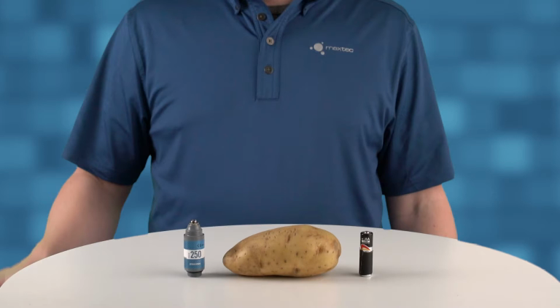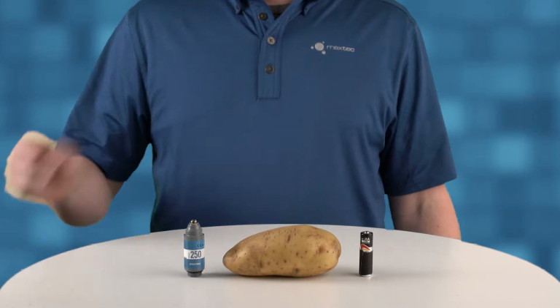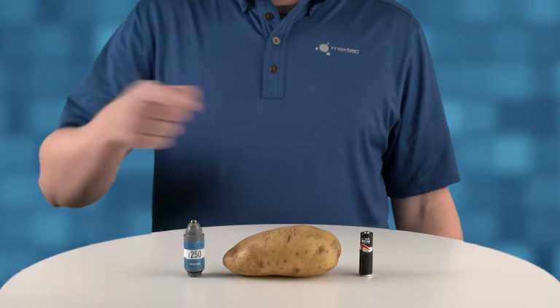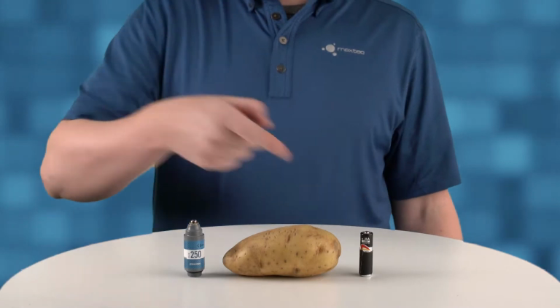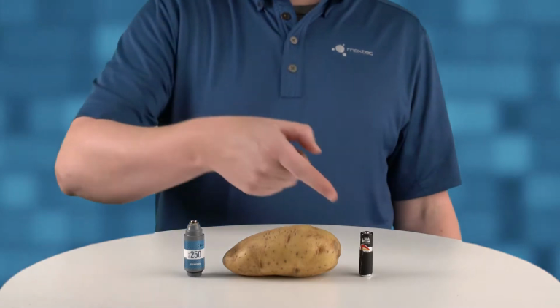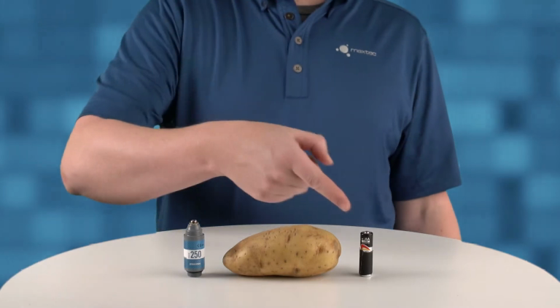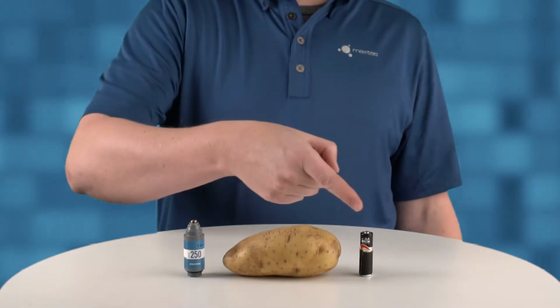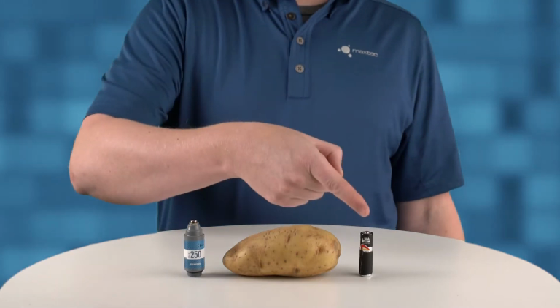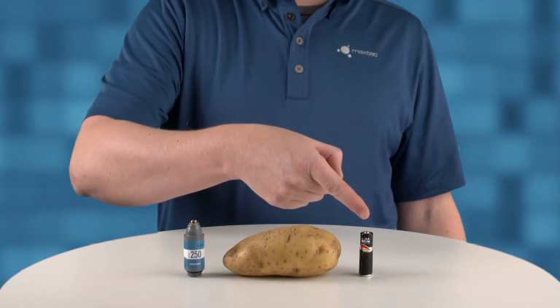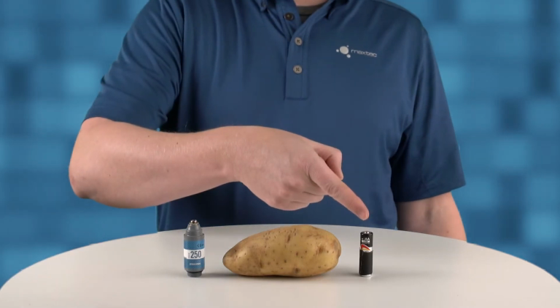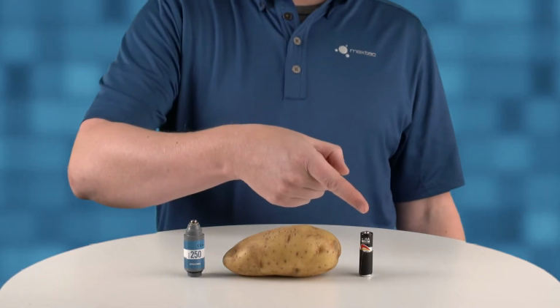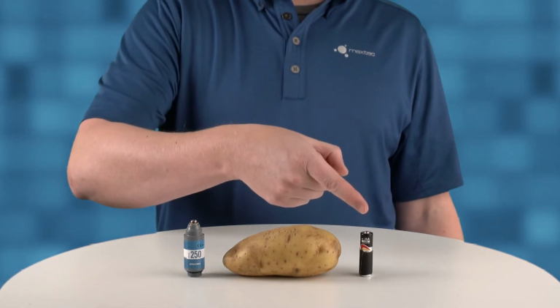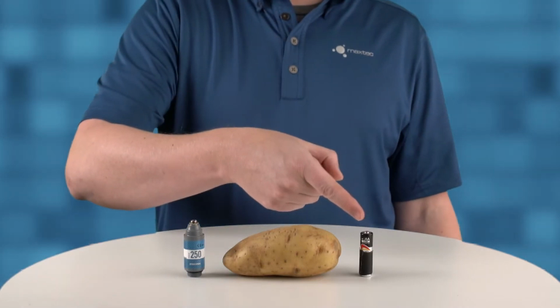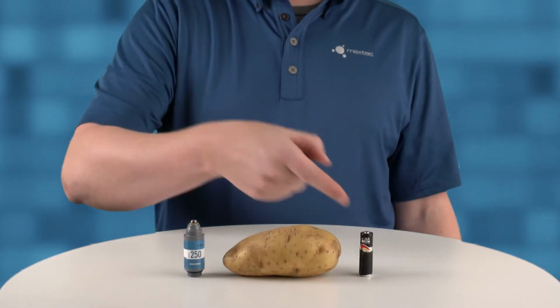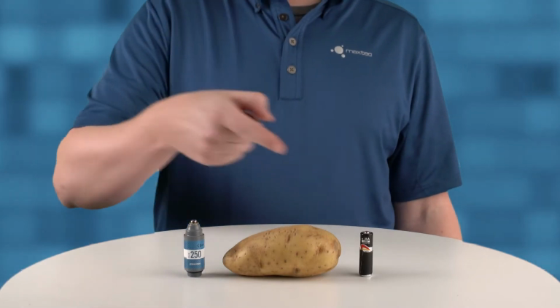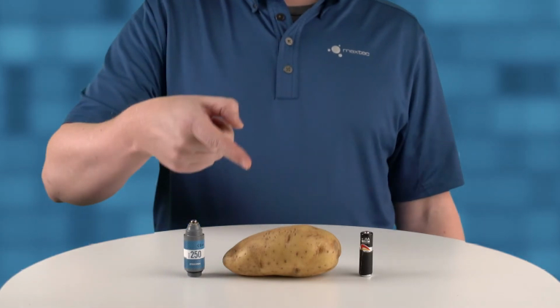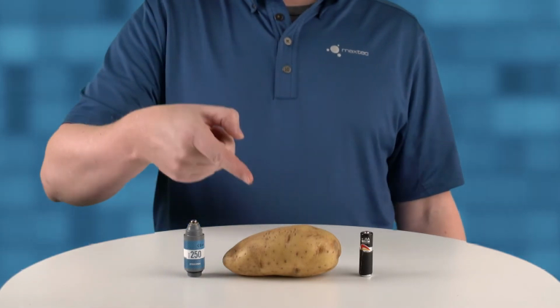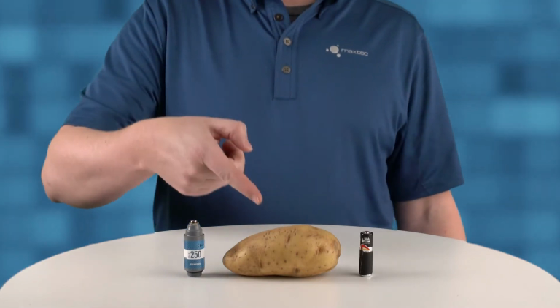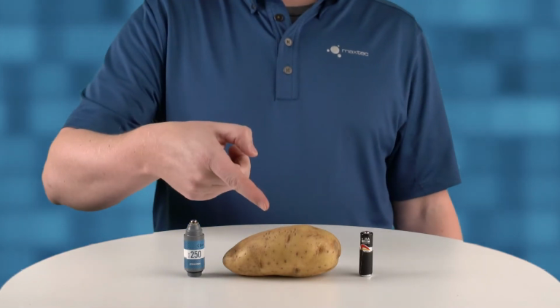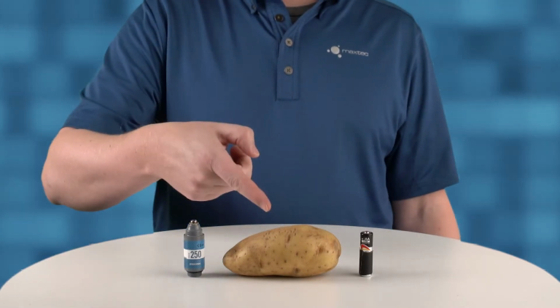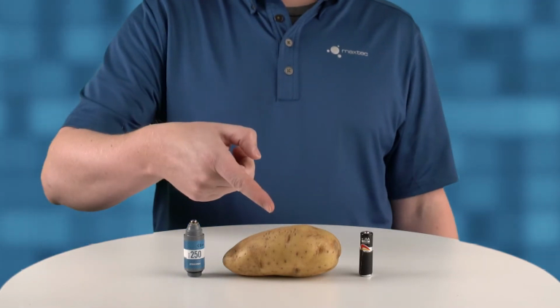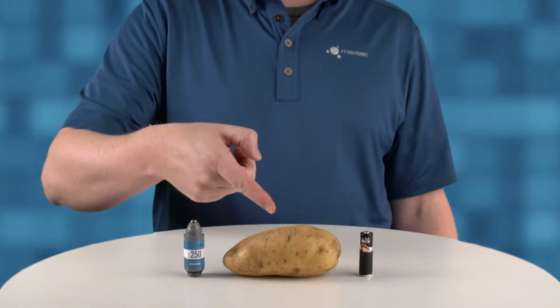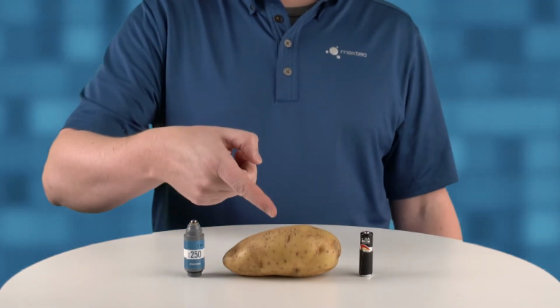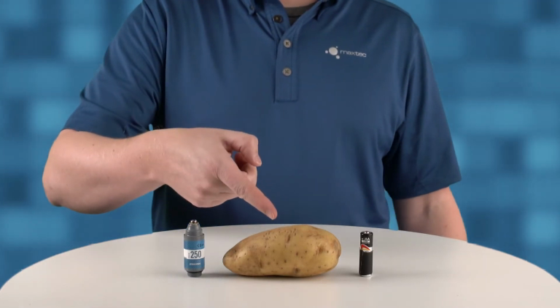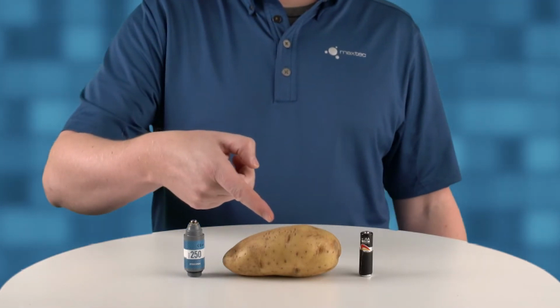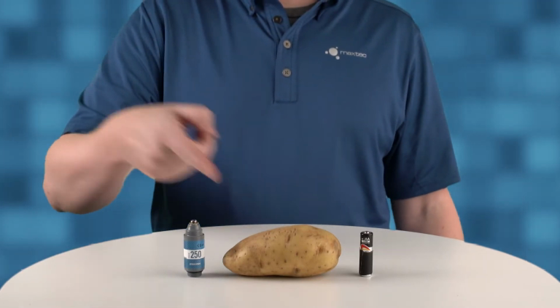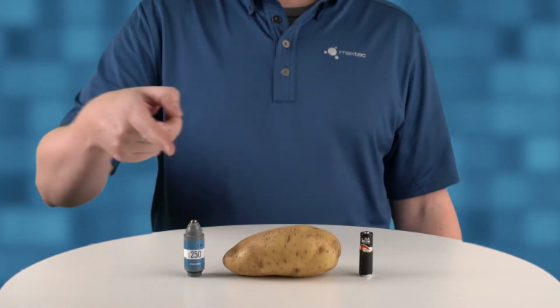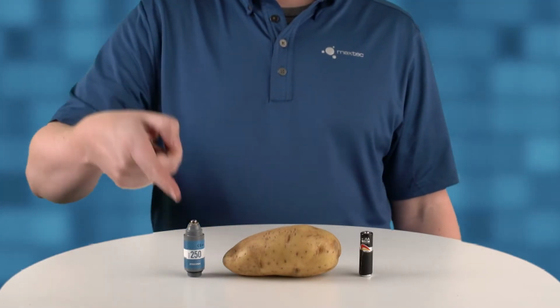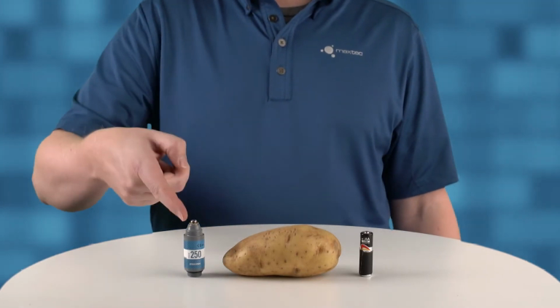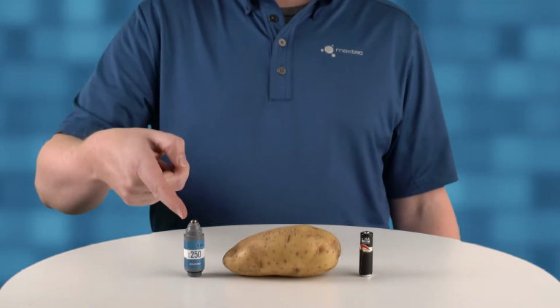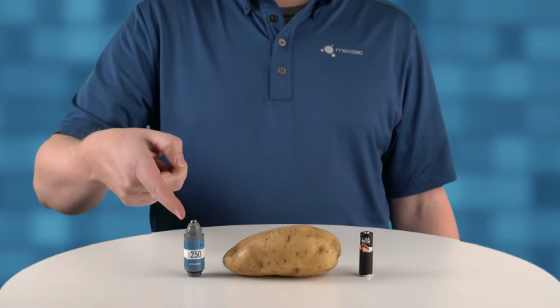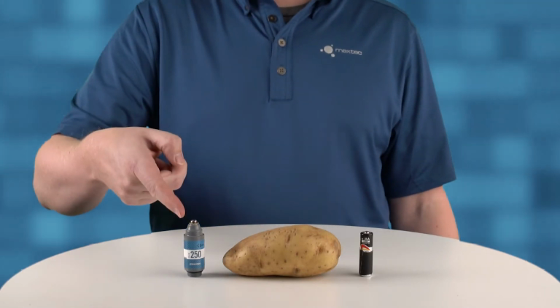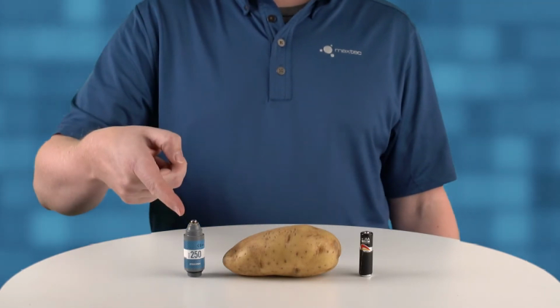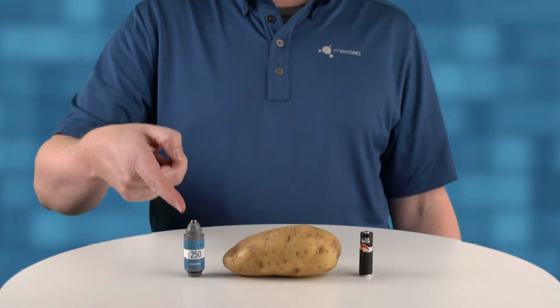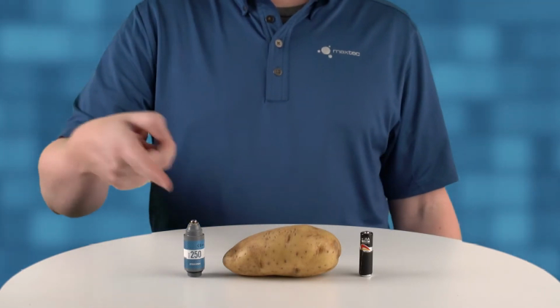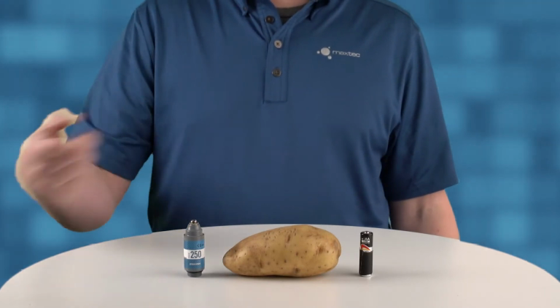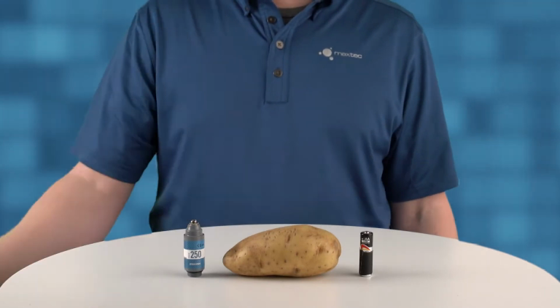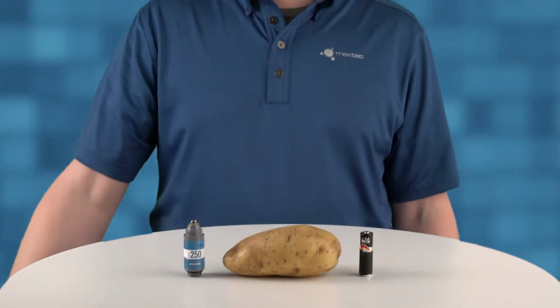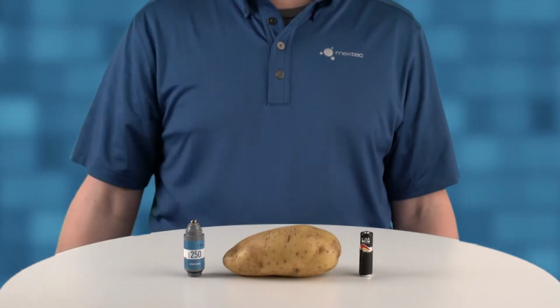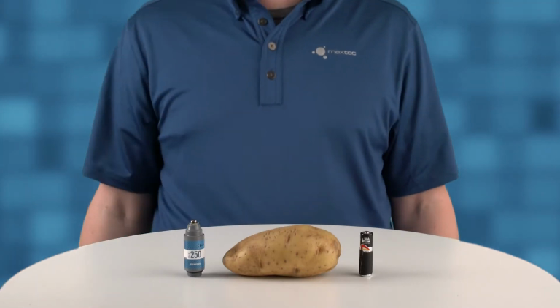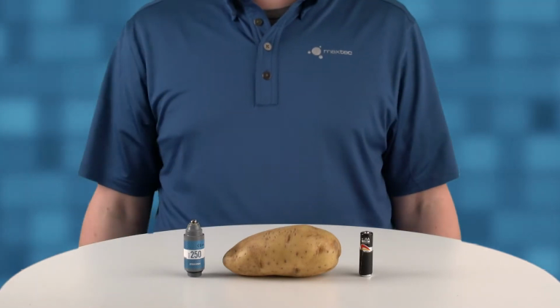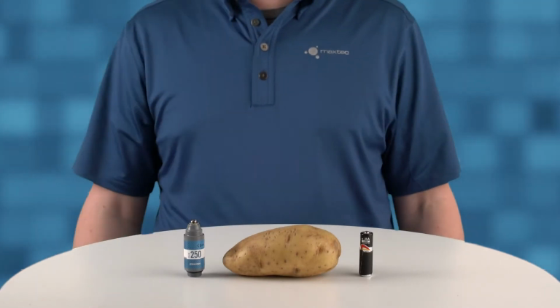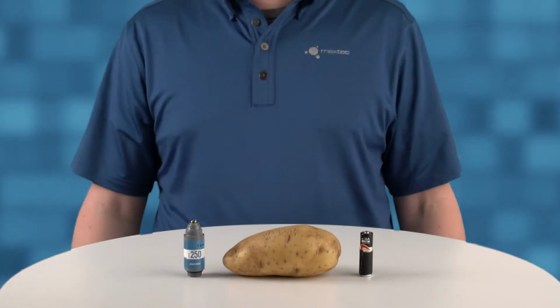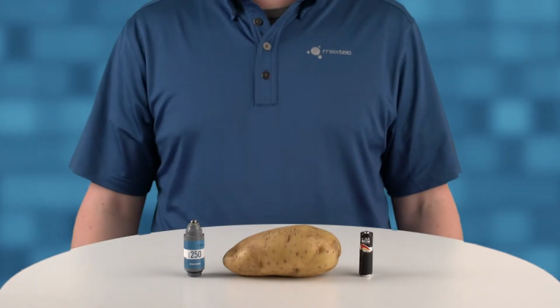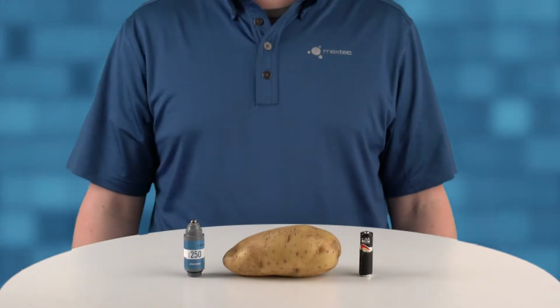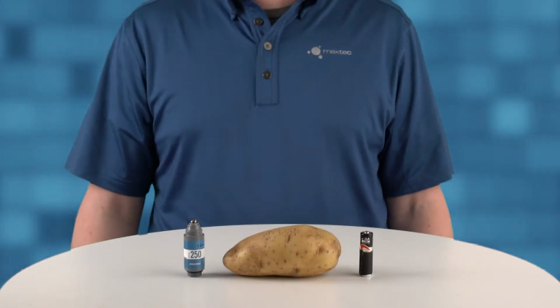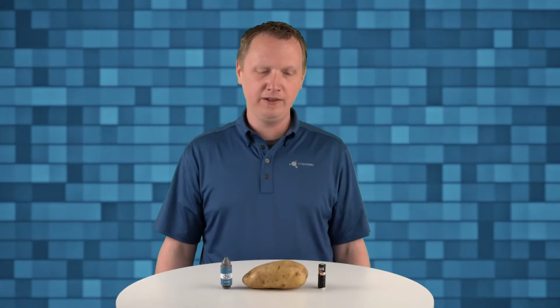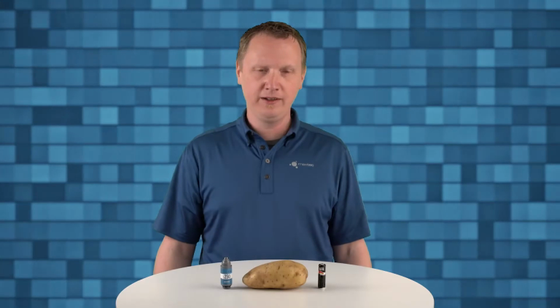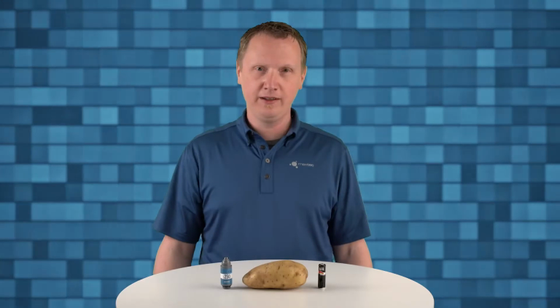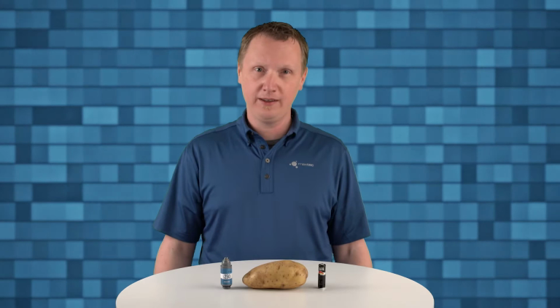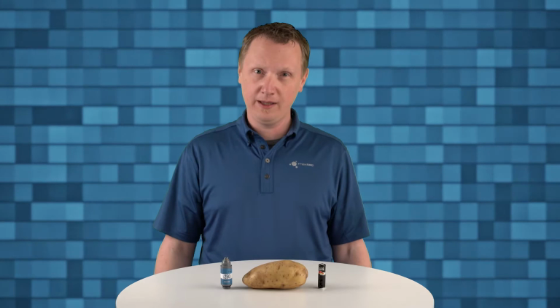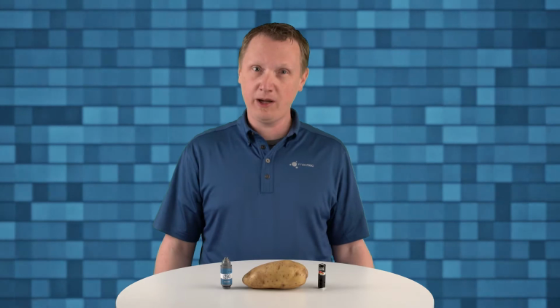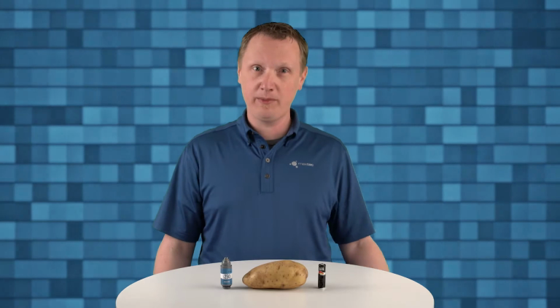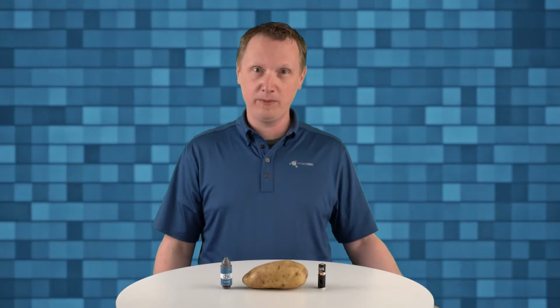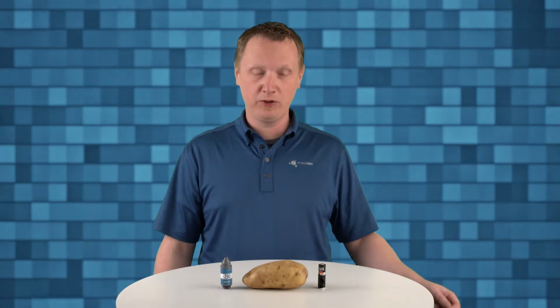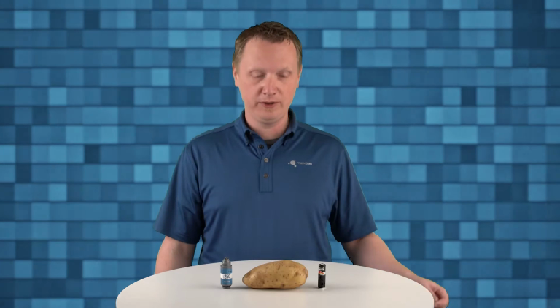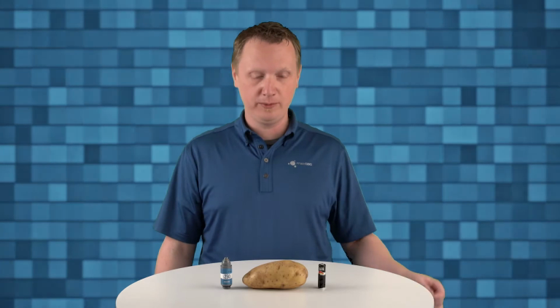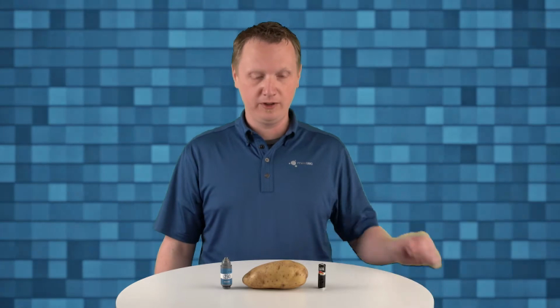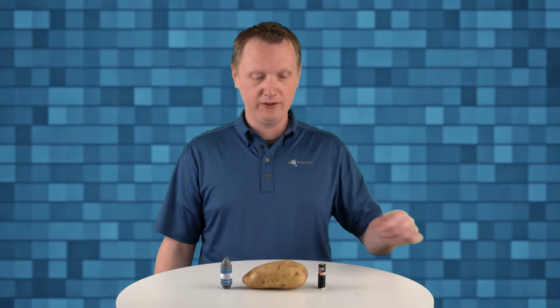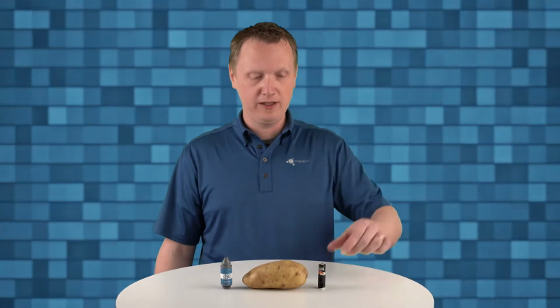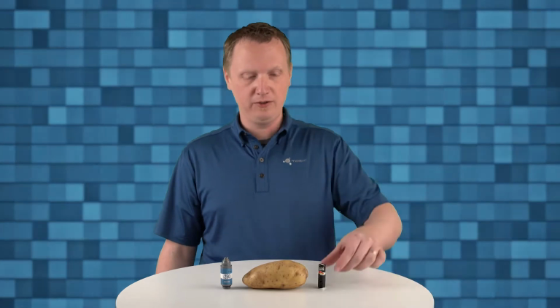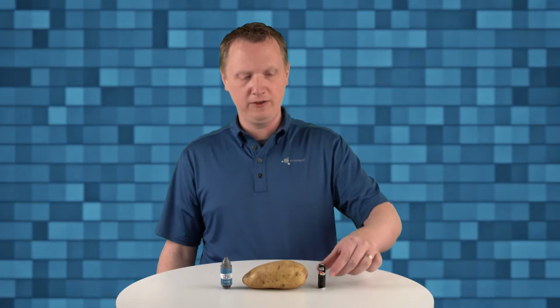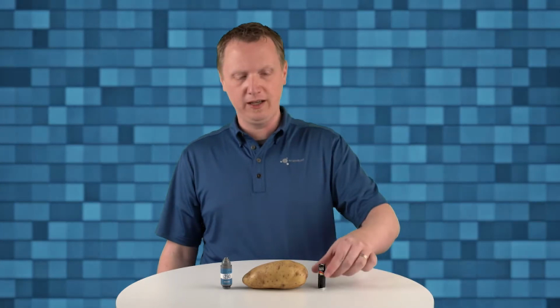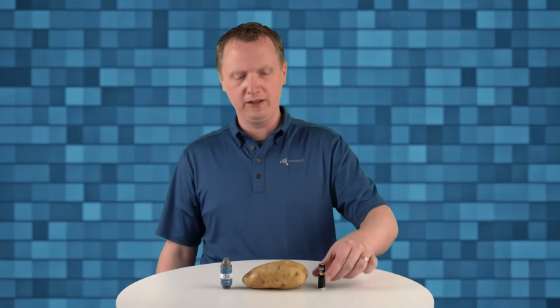So what does a battery, a potato, and an oxygen sensor have in common? They might be more similar than you think.